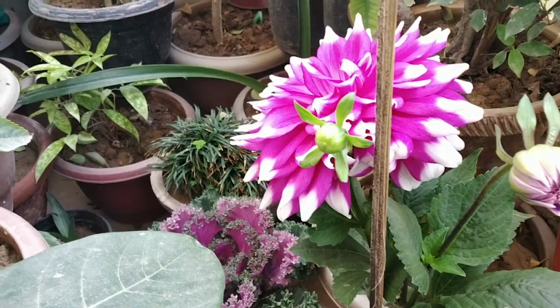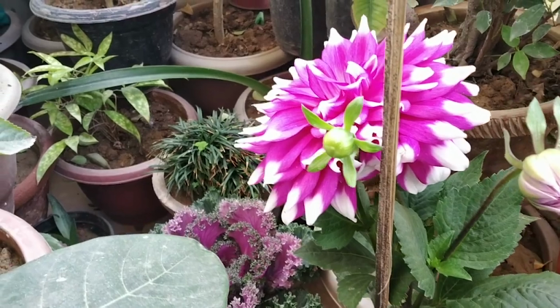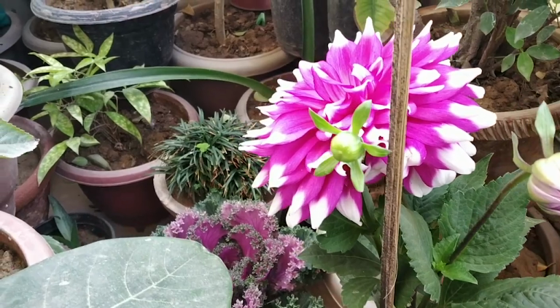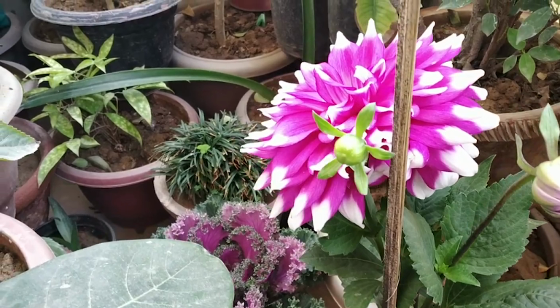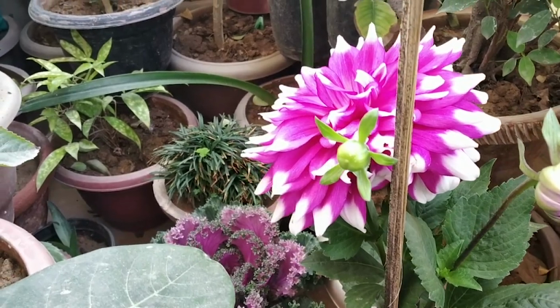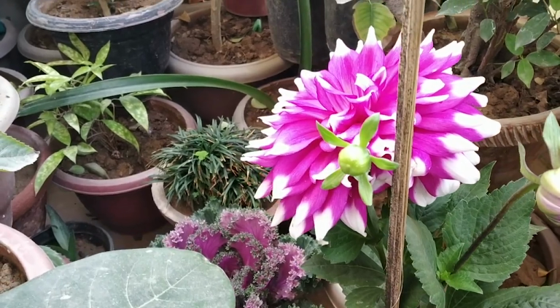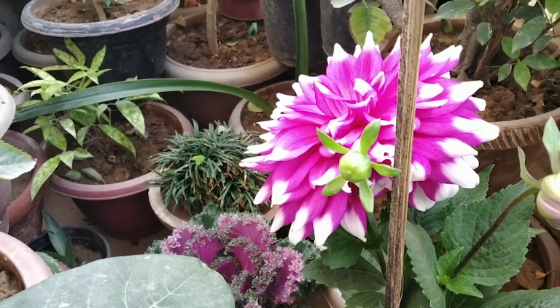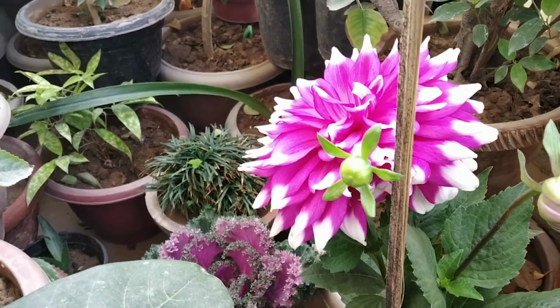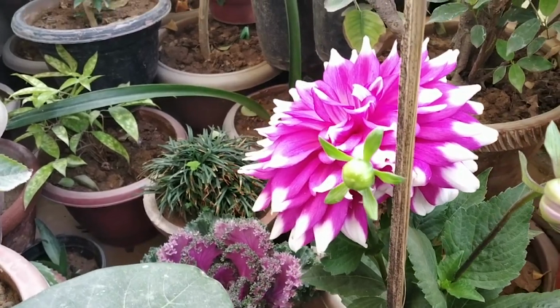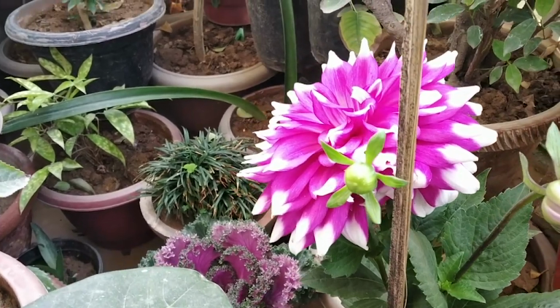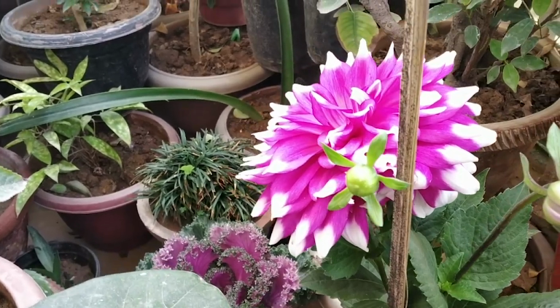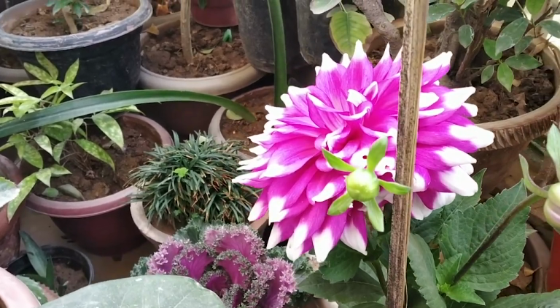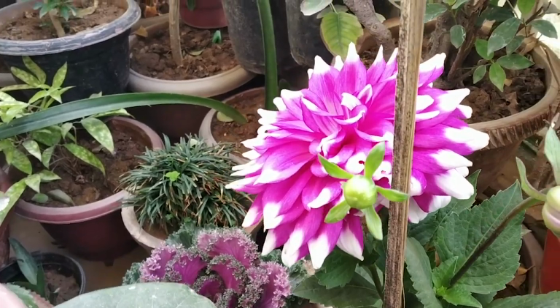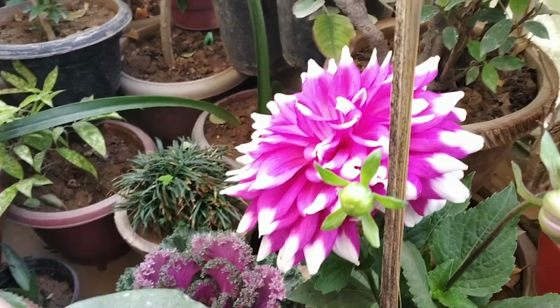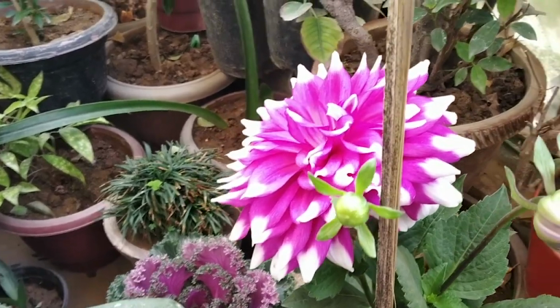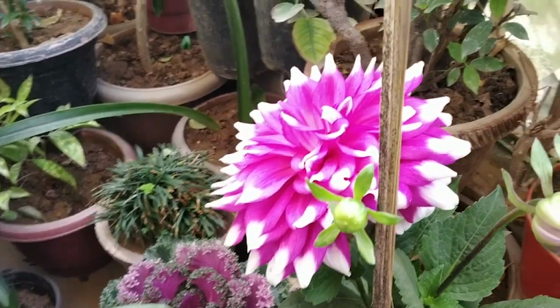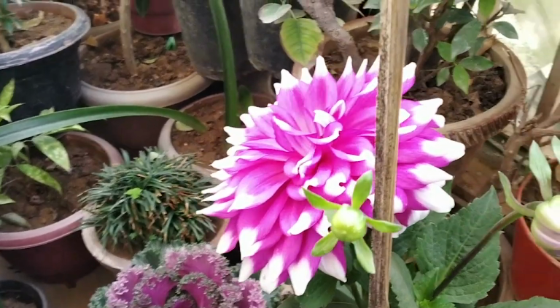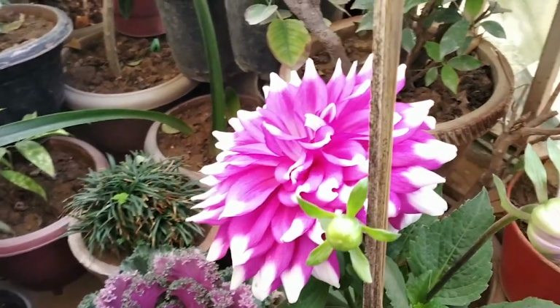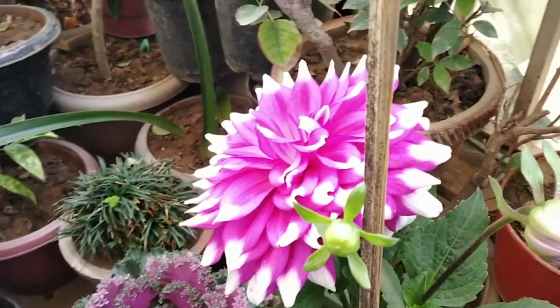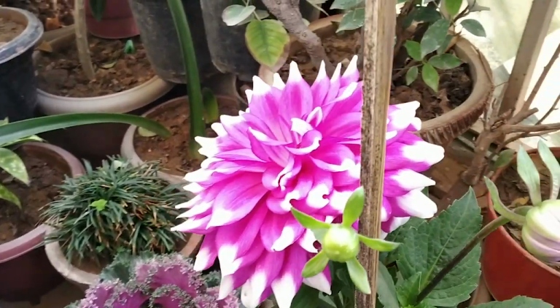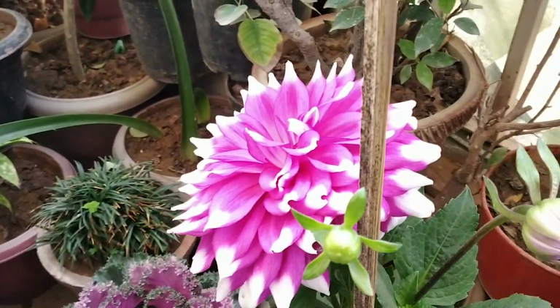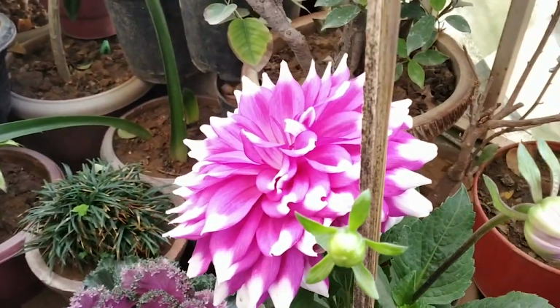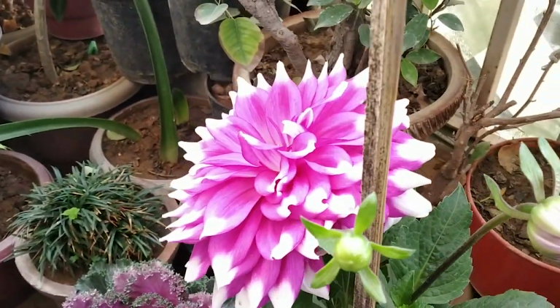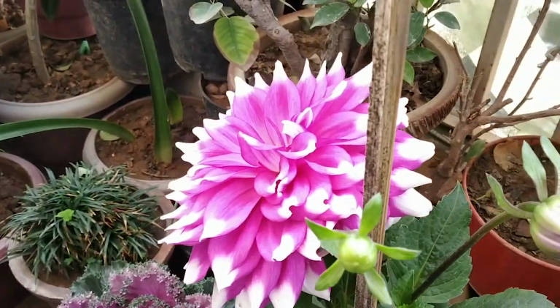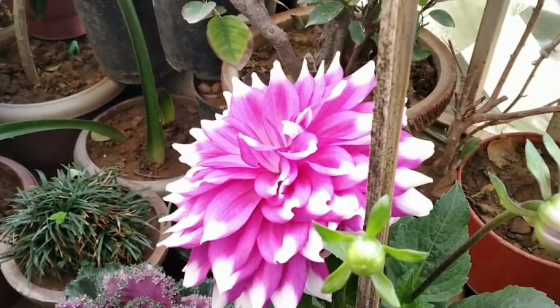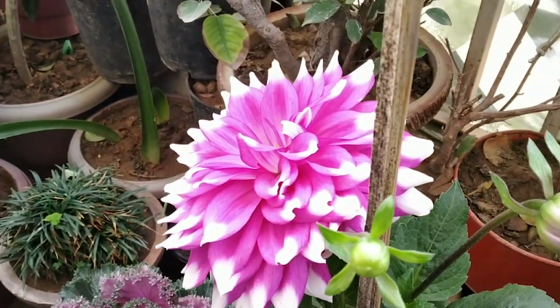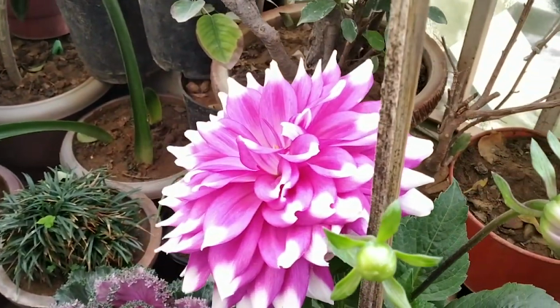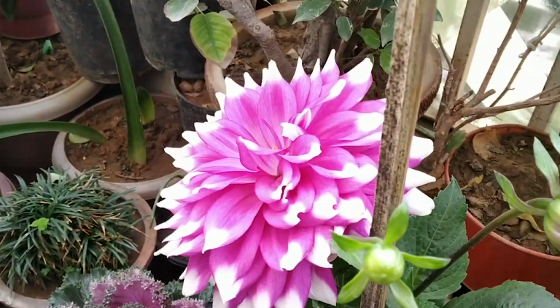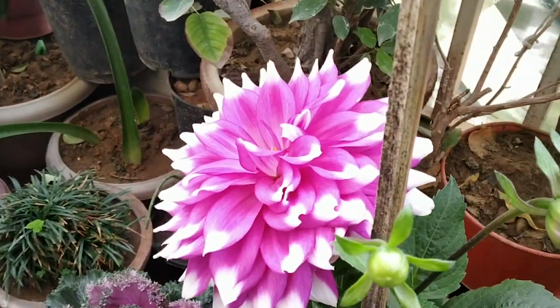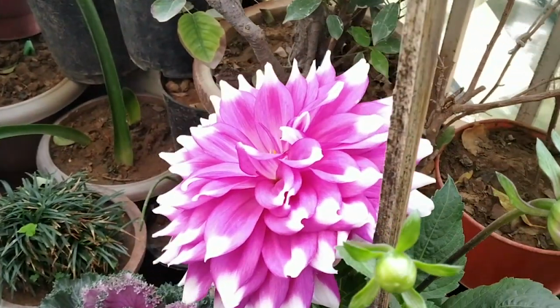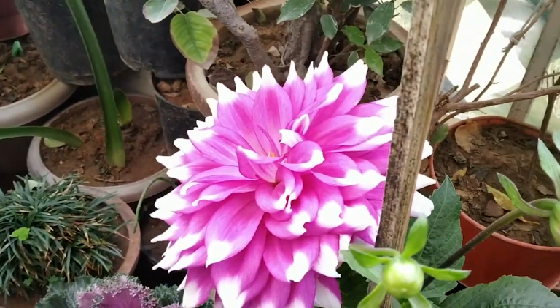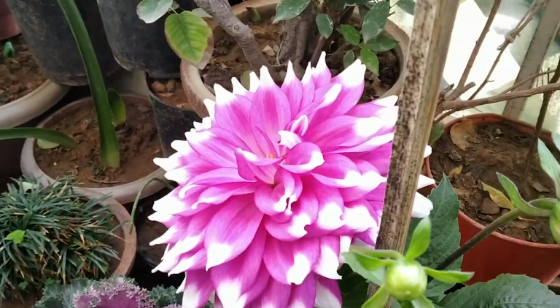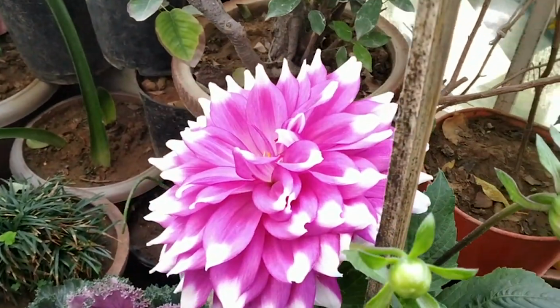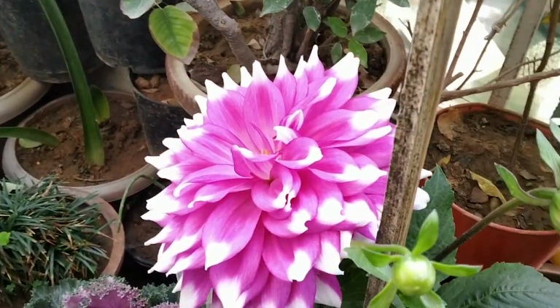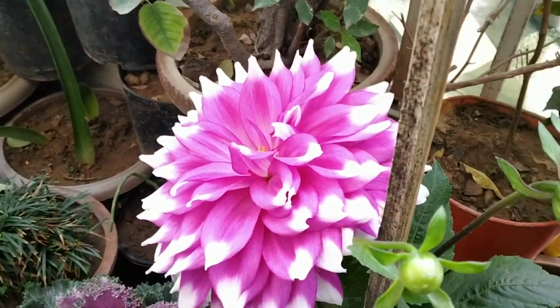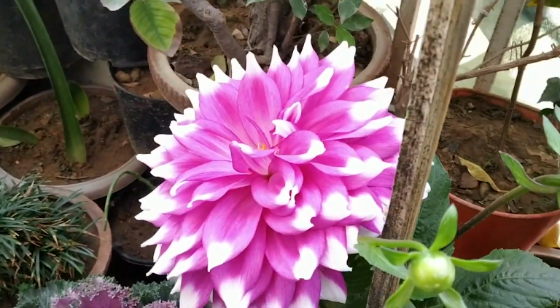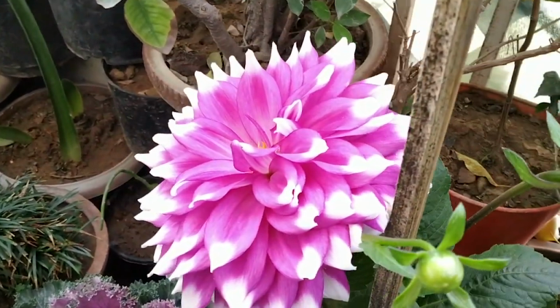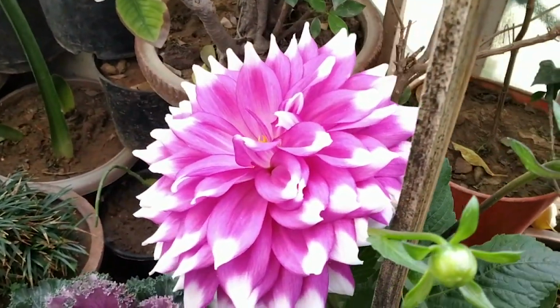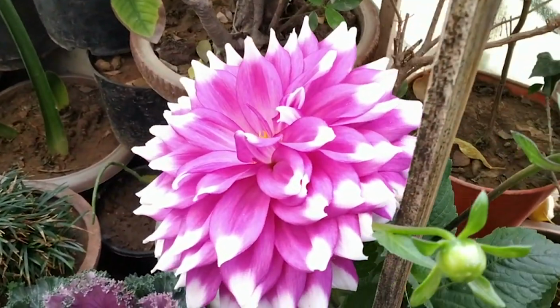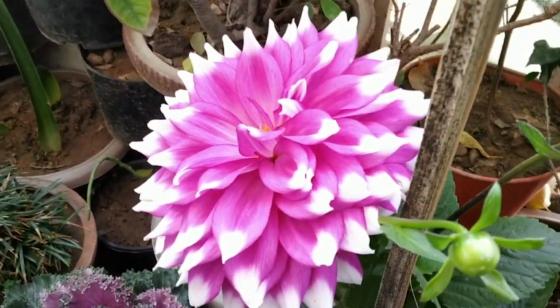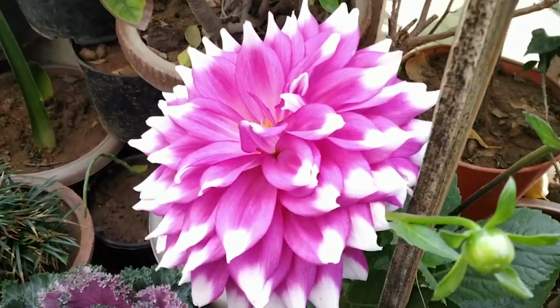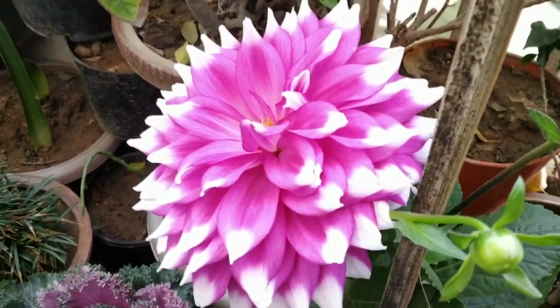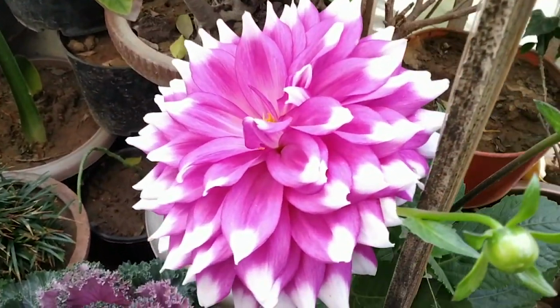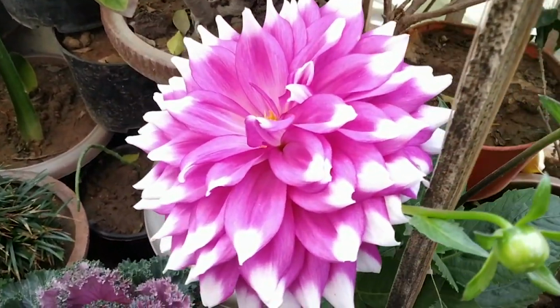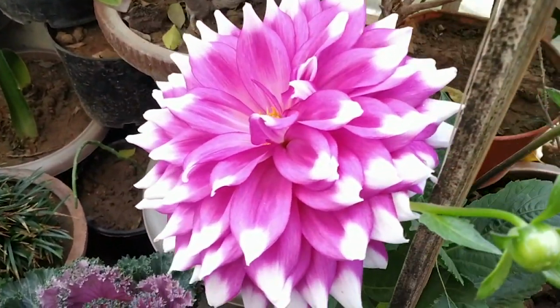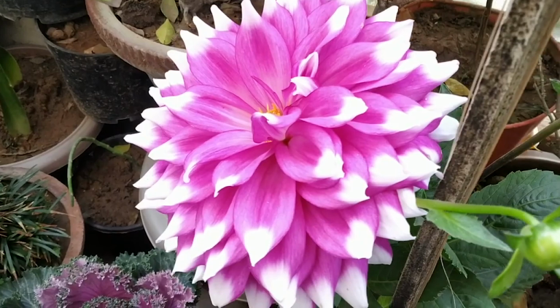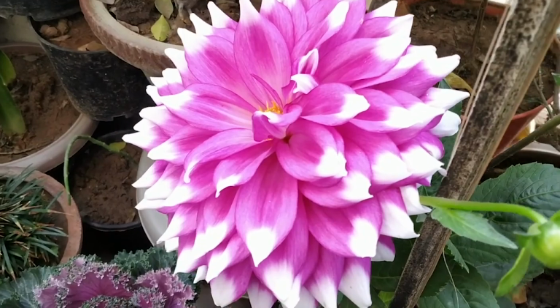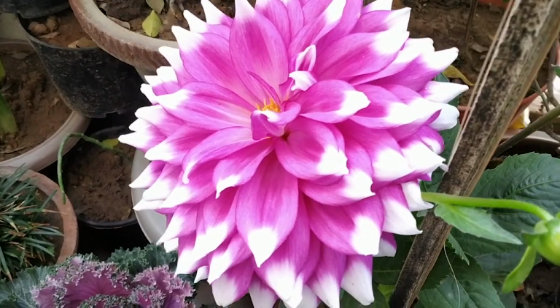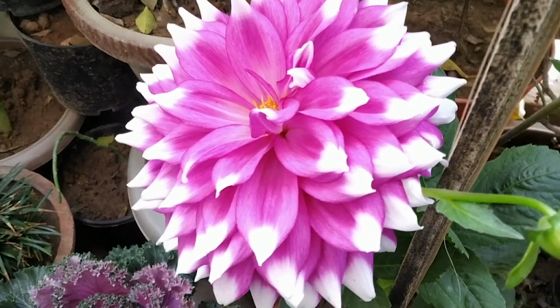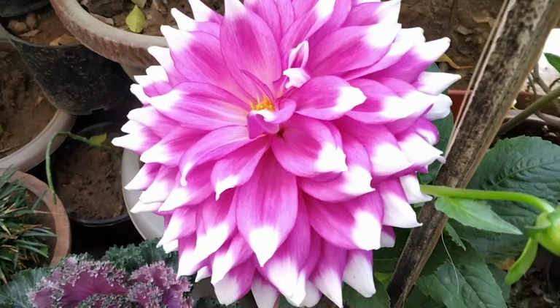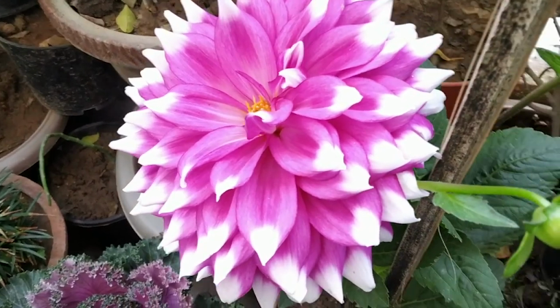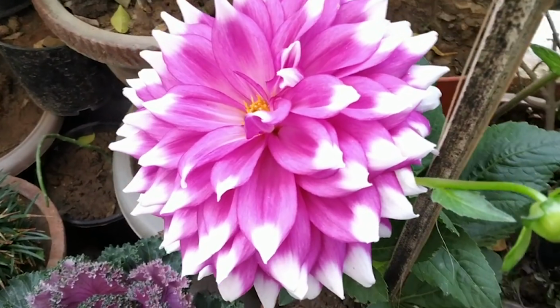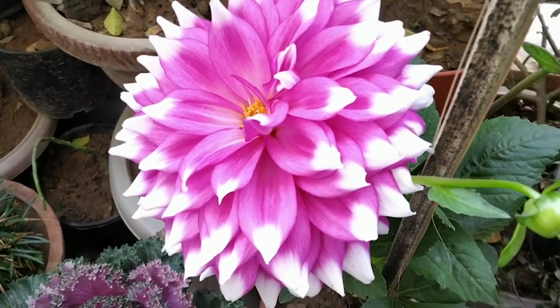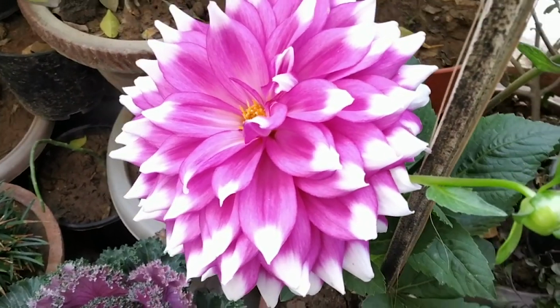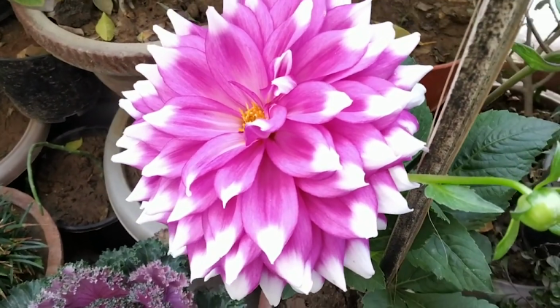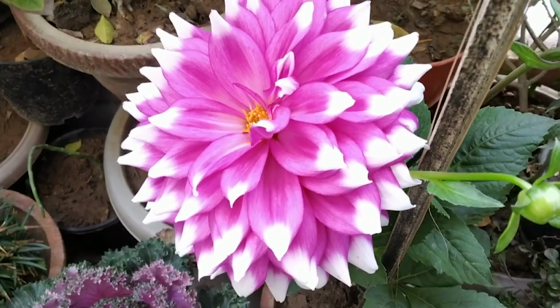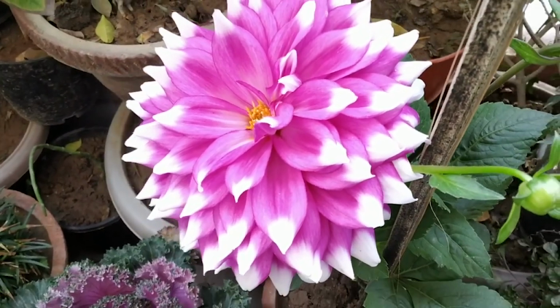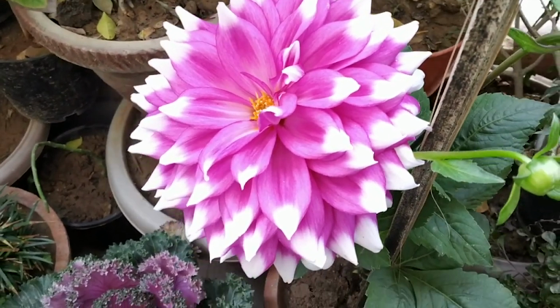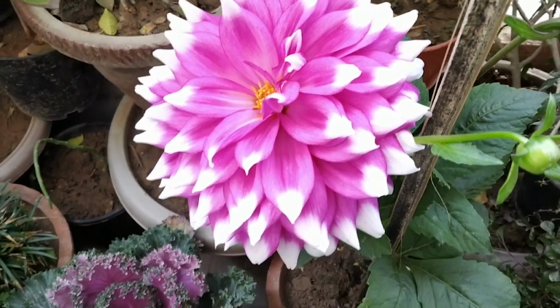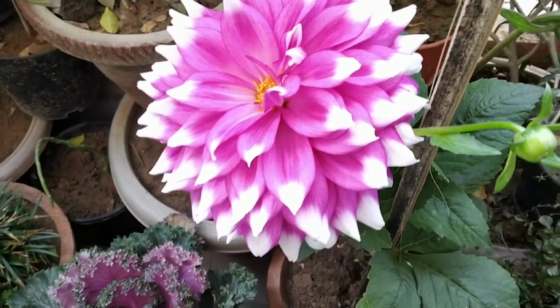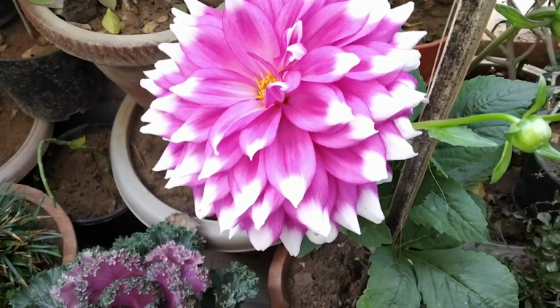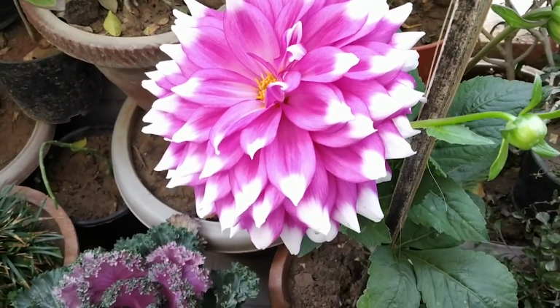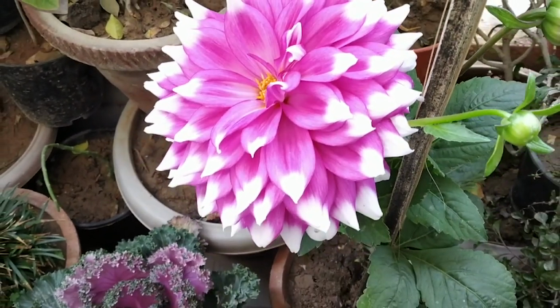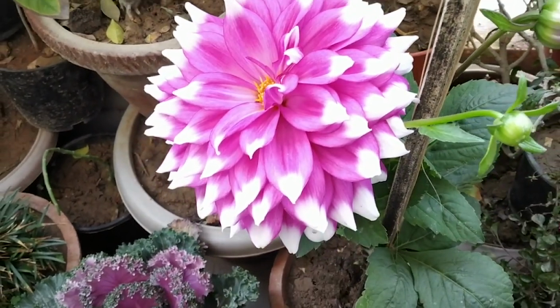We need to provide proper sunlight for at least 6 hours. If we don't give it sunlight, the immune system will be weak and the plant will not be healthy.